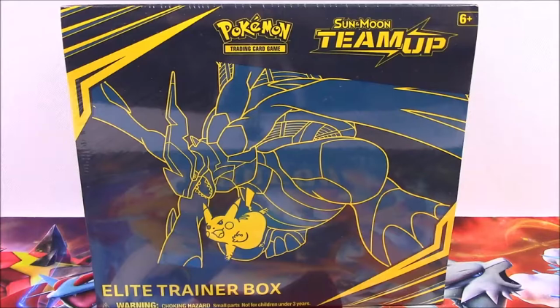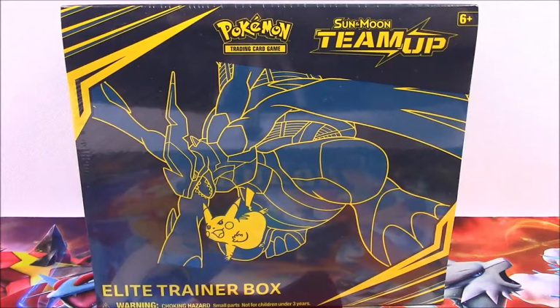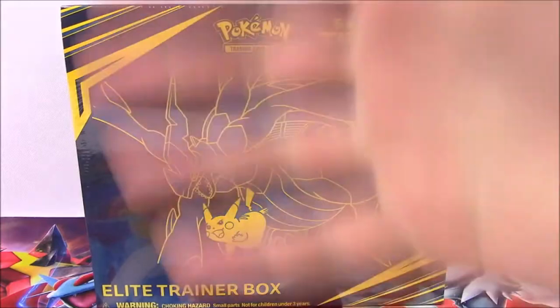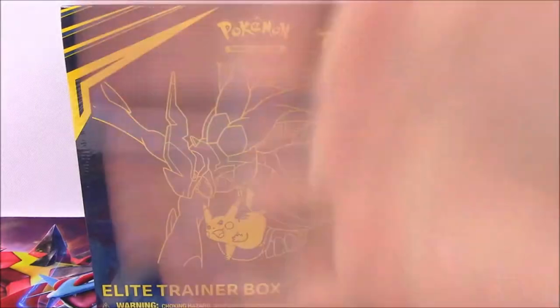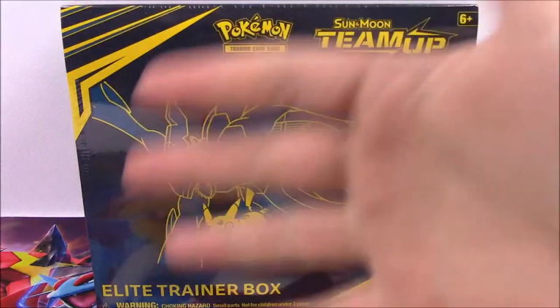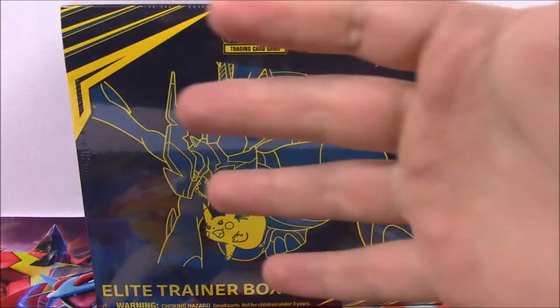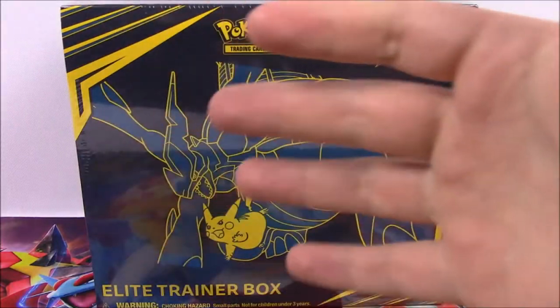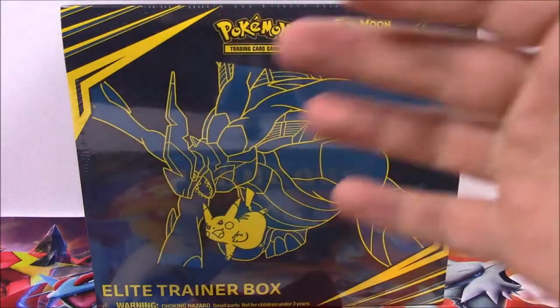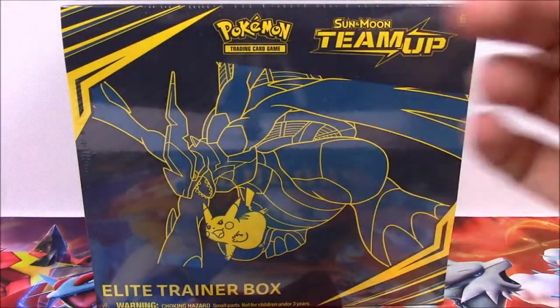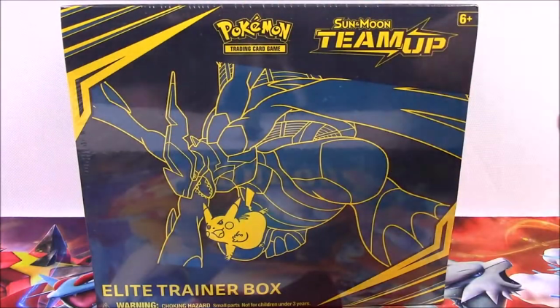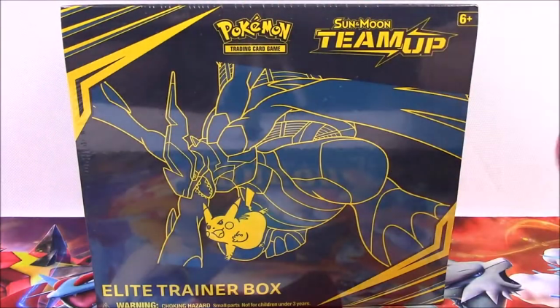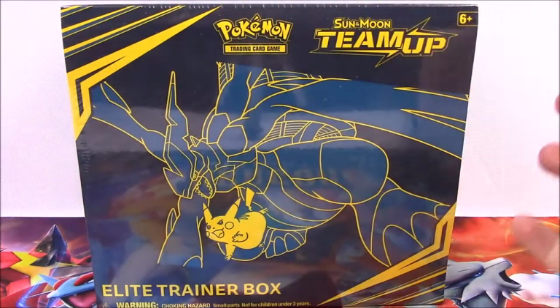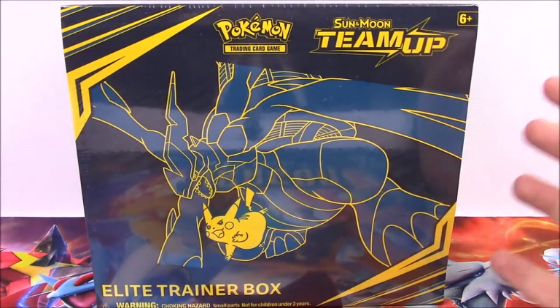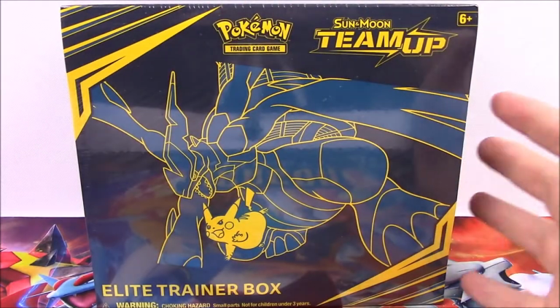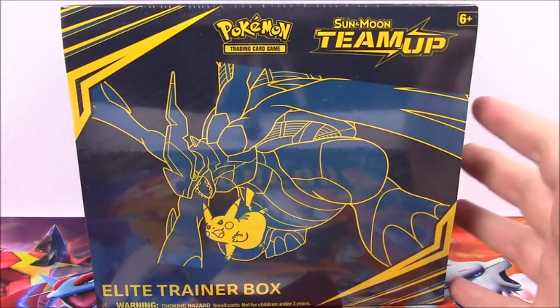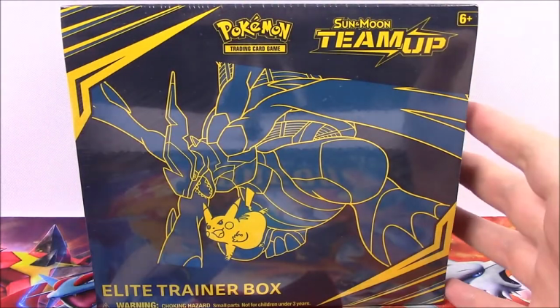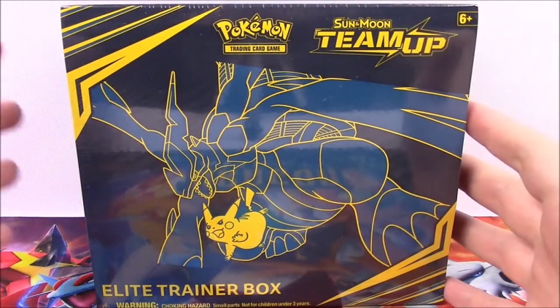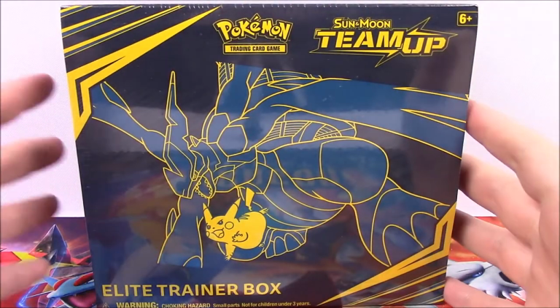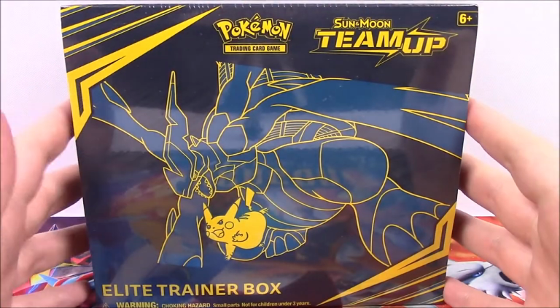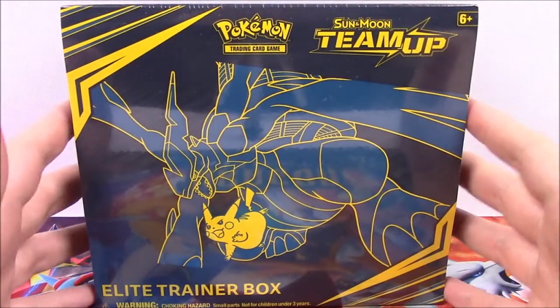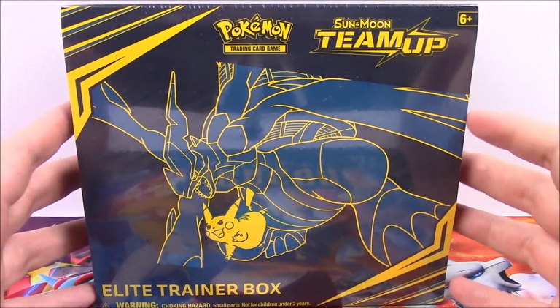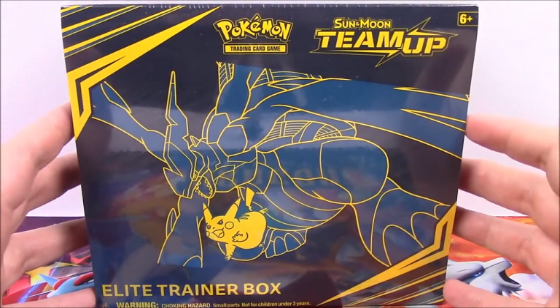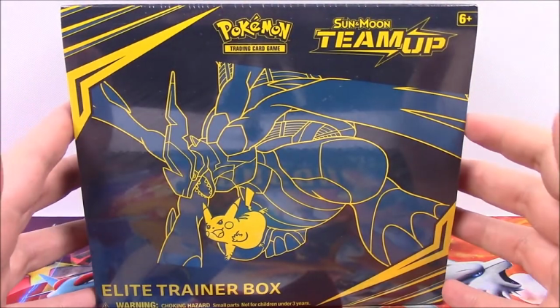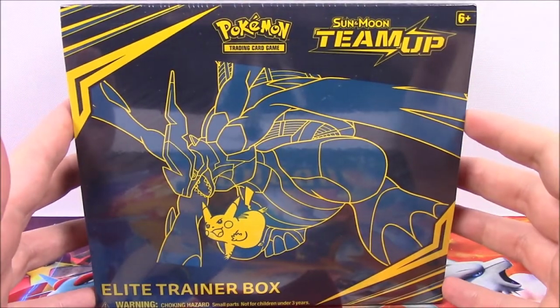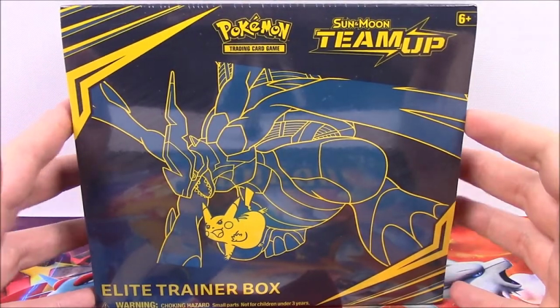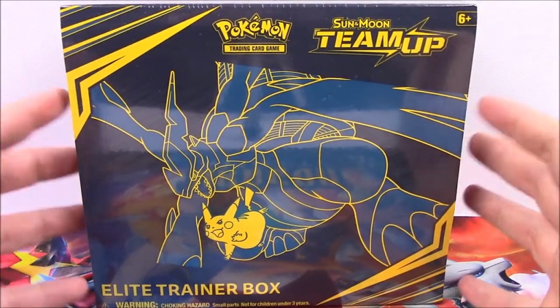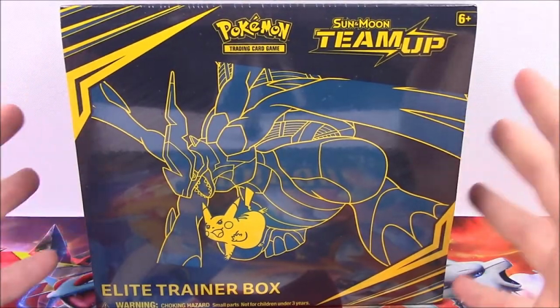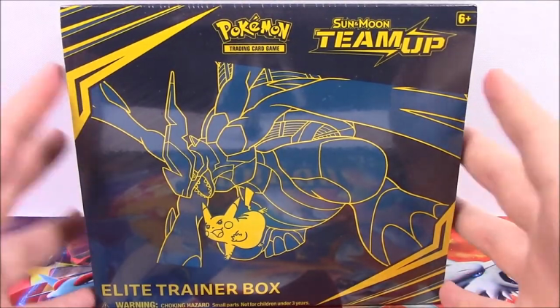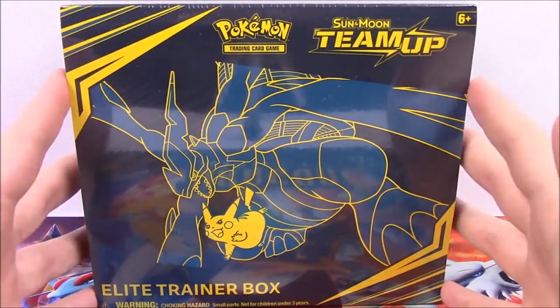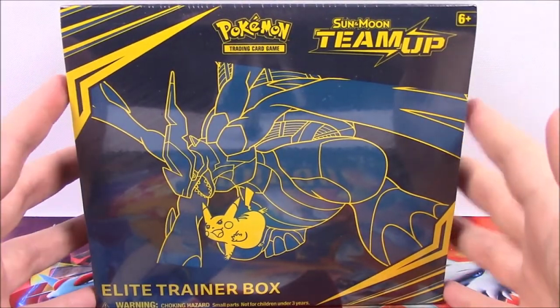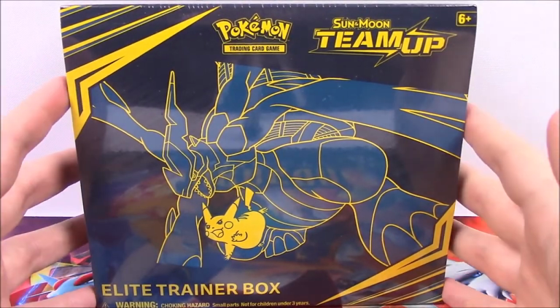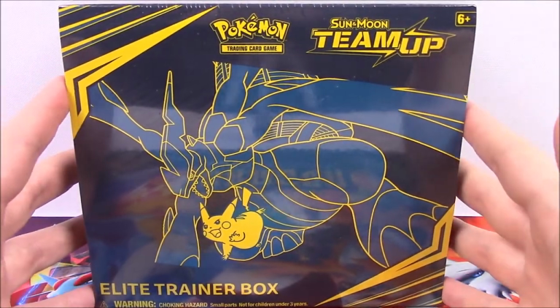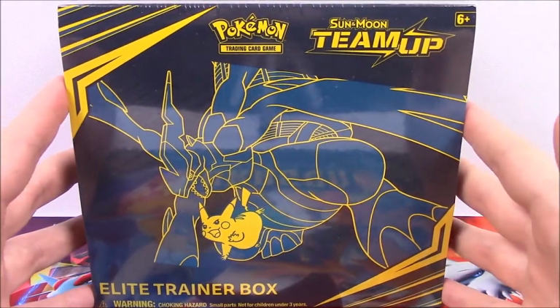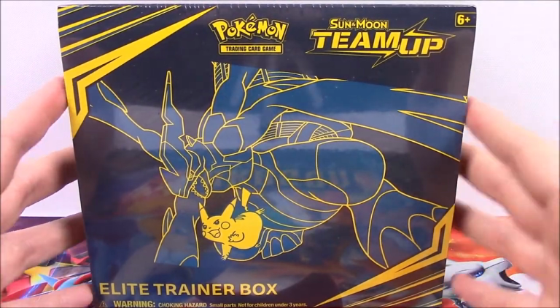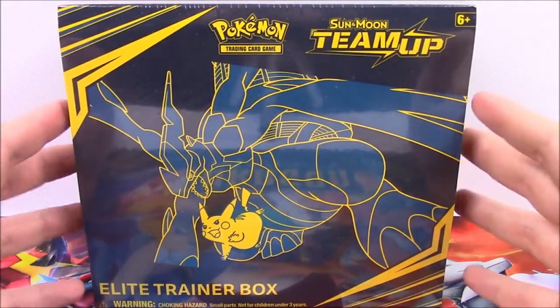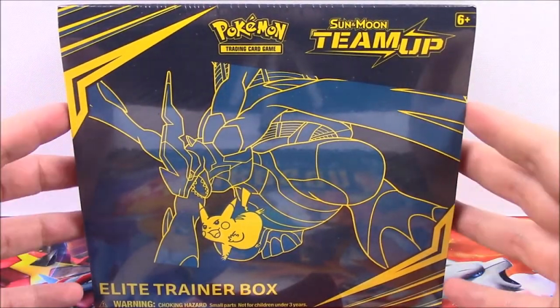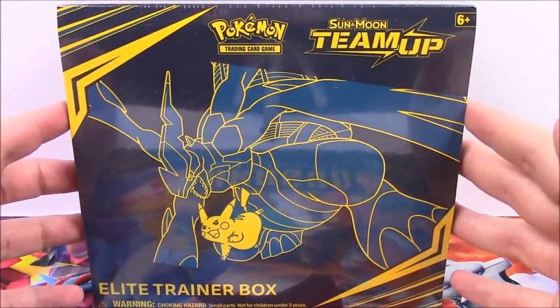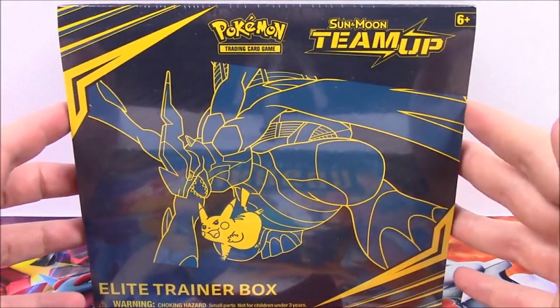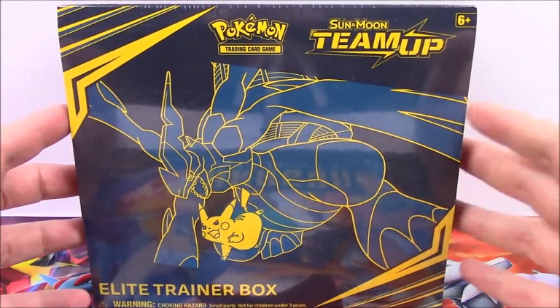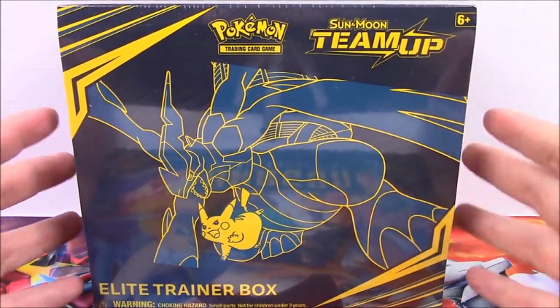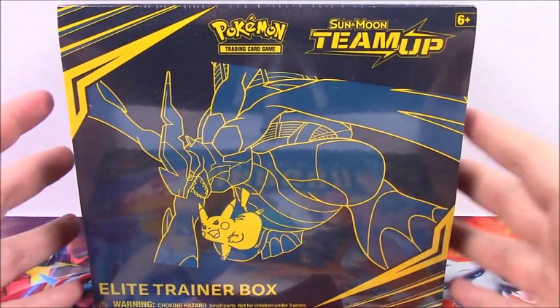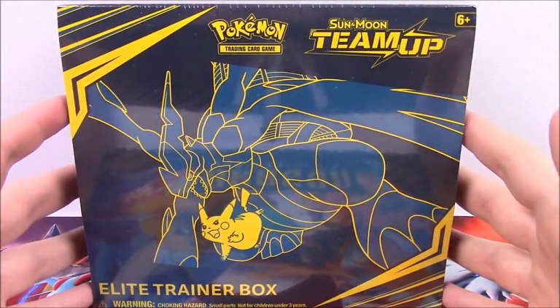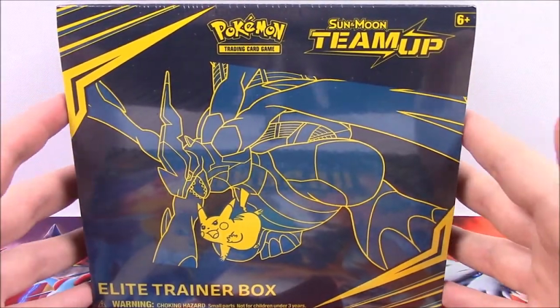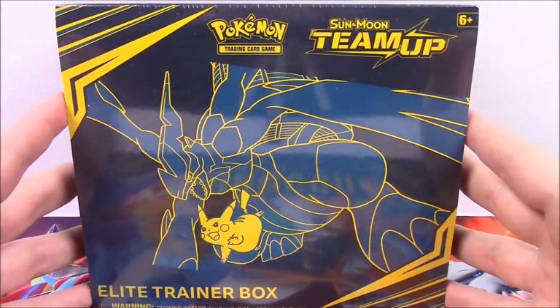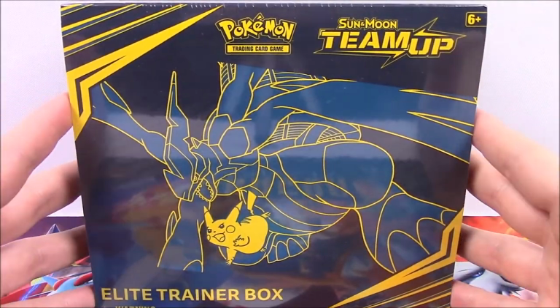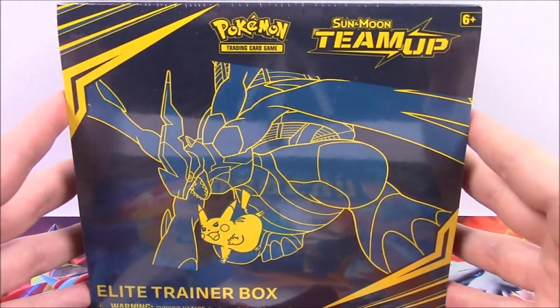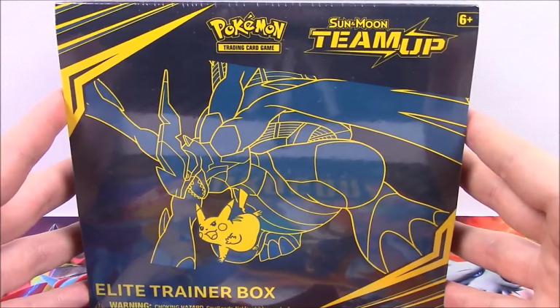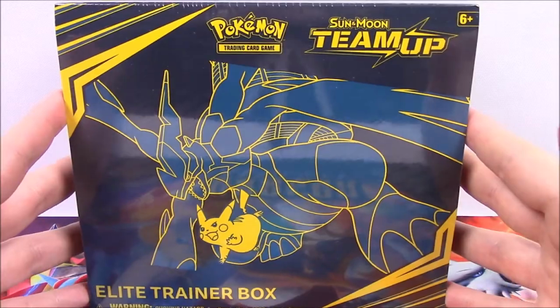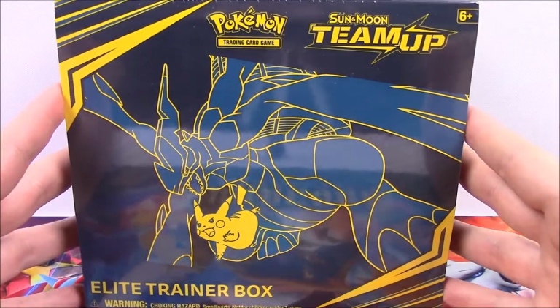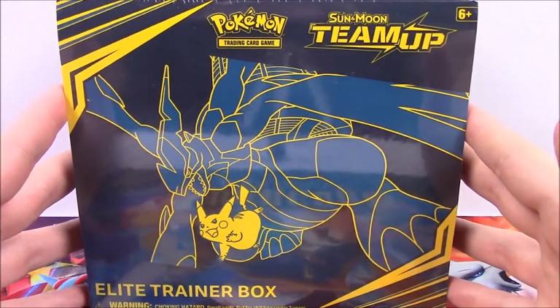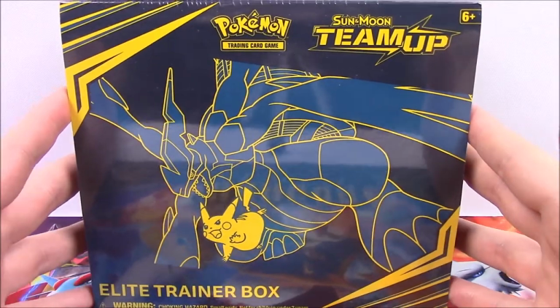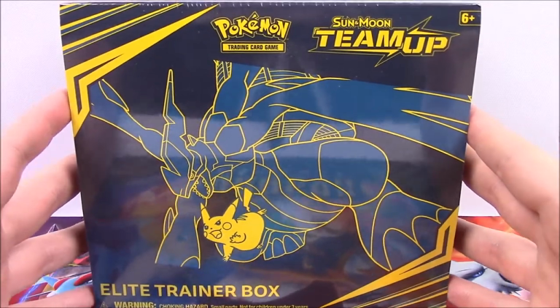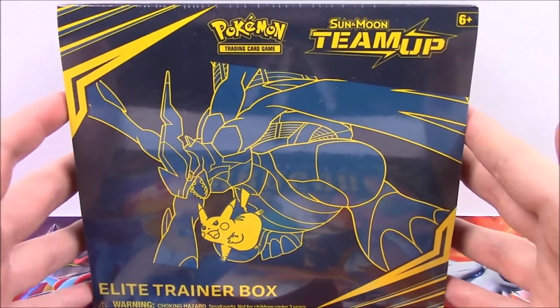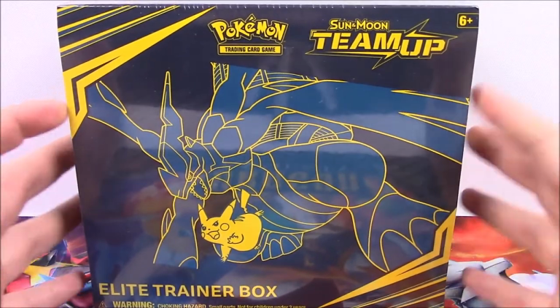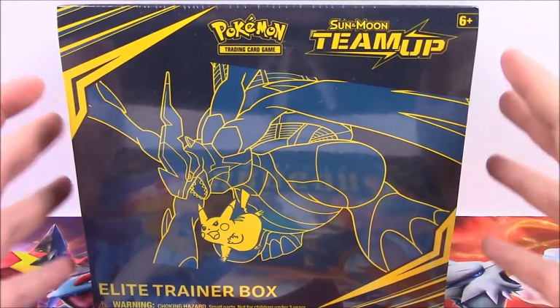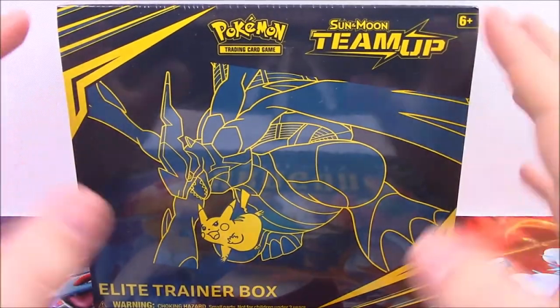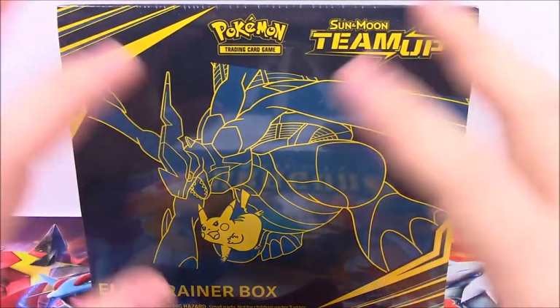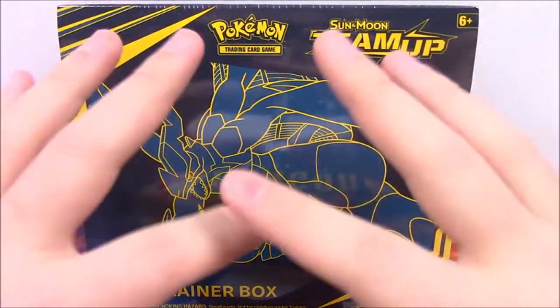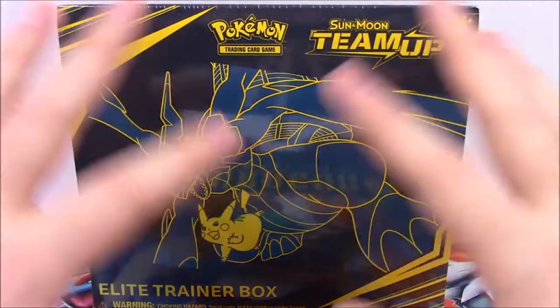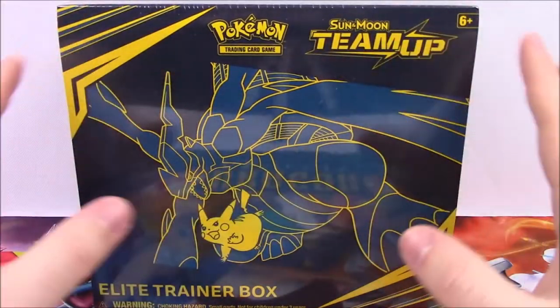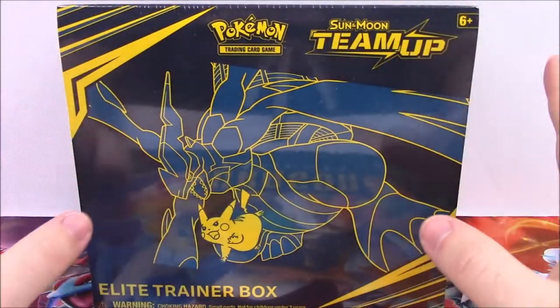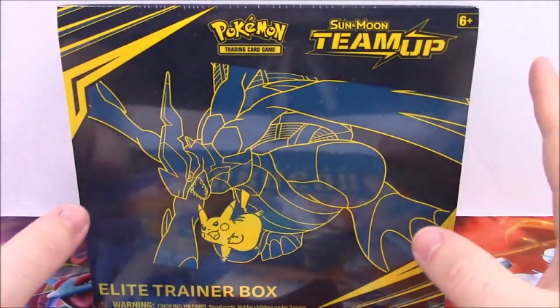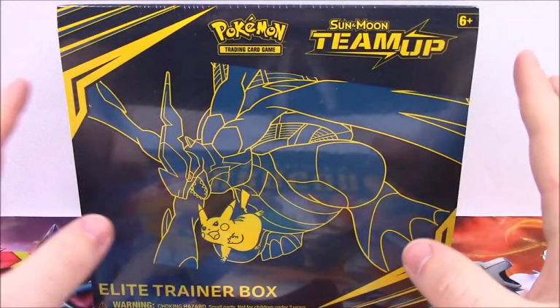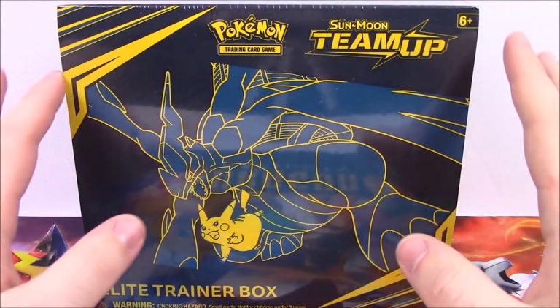What is up guys, Elsnarcho here, and today we're opening more Pokemon cards. We have the new pack out, the Sun and Moon Team-Up pack, which I think is really cool and I'm super excited.